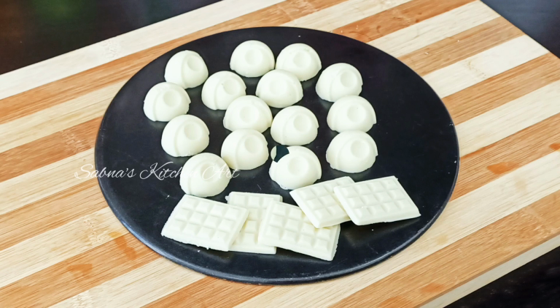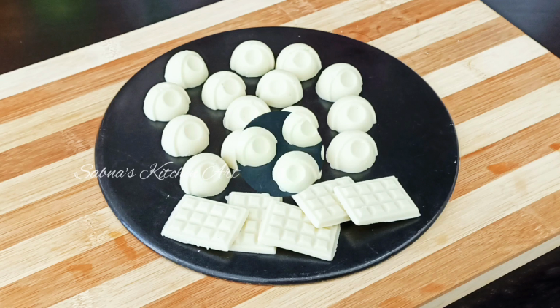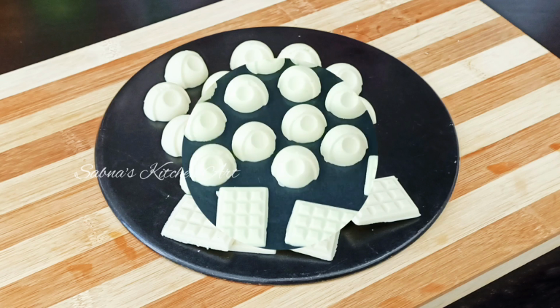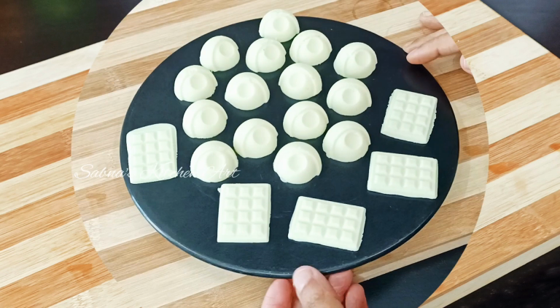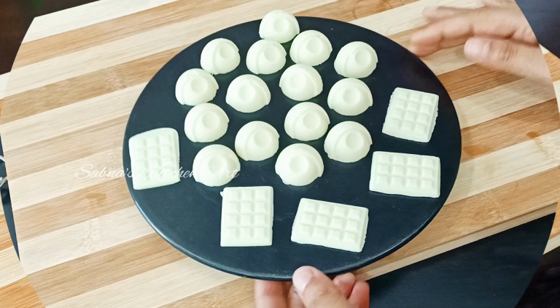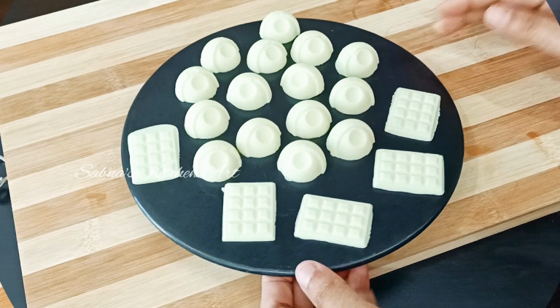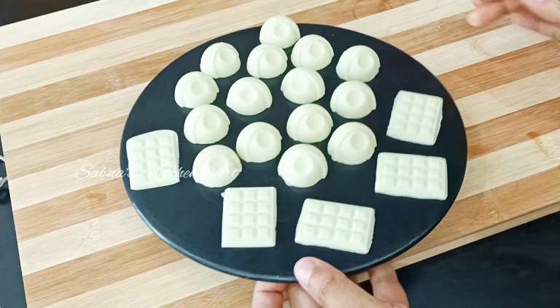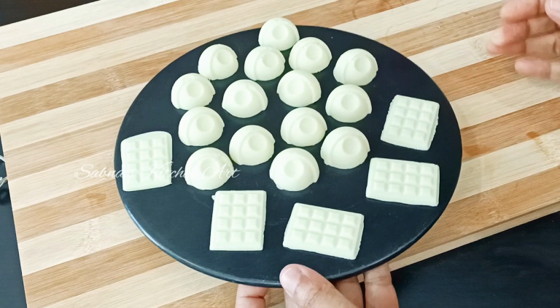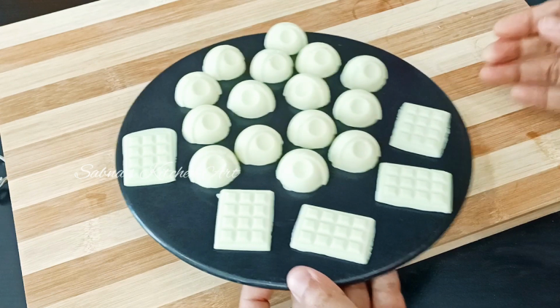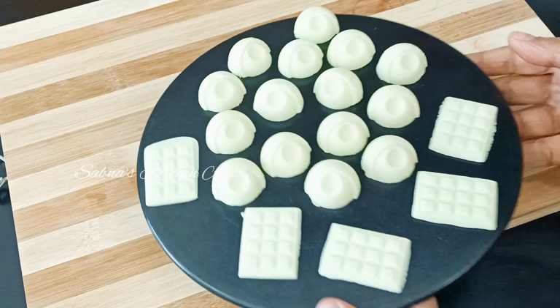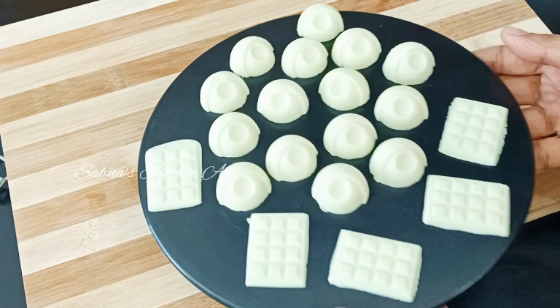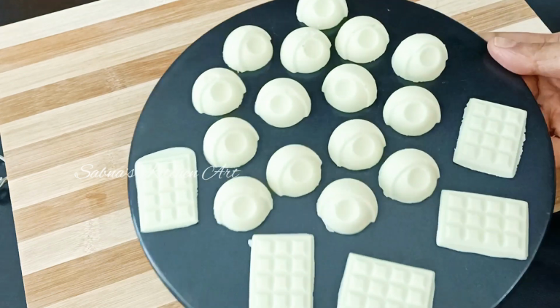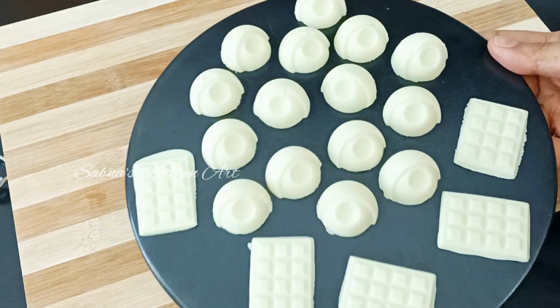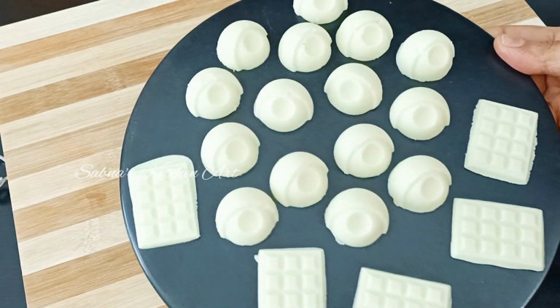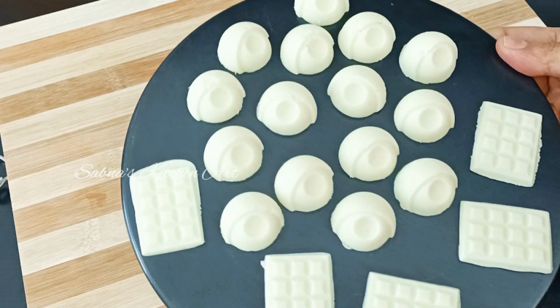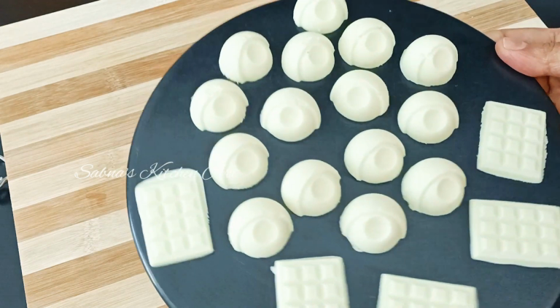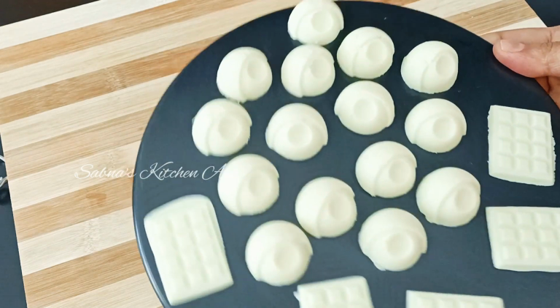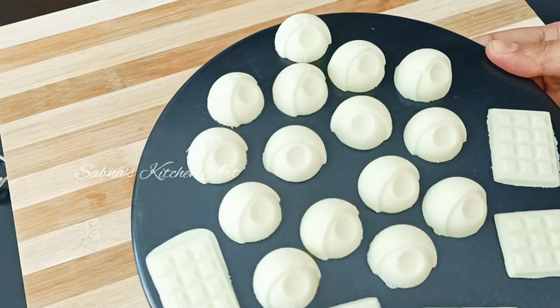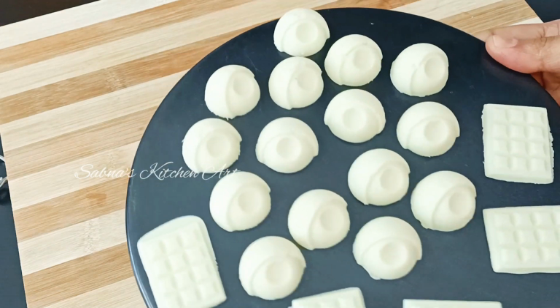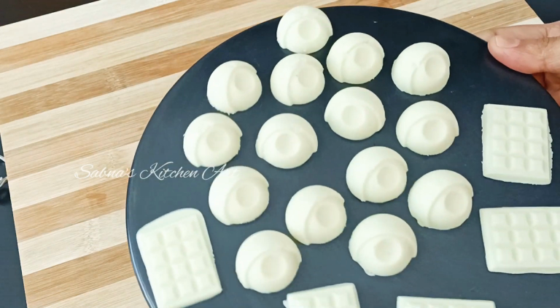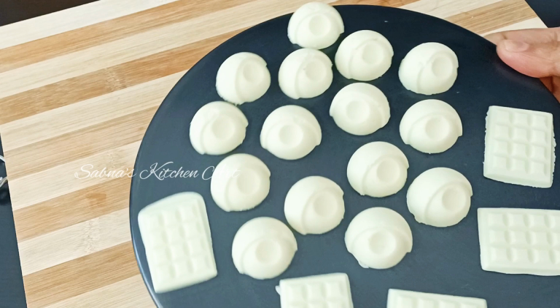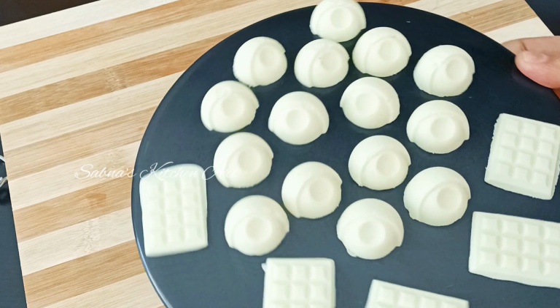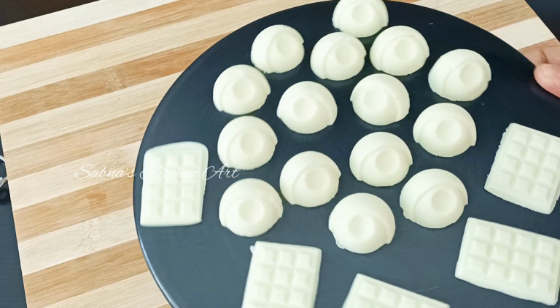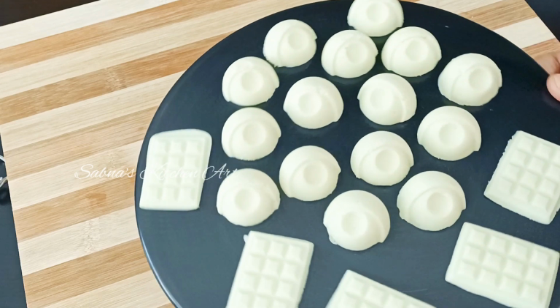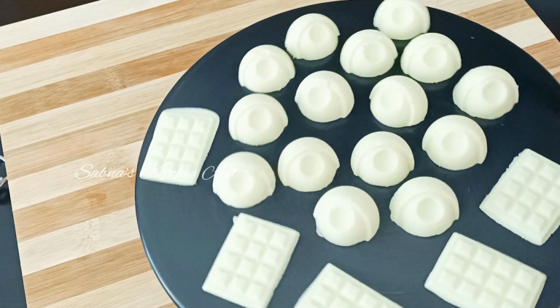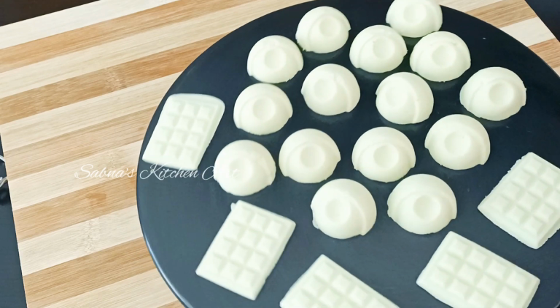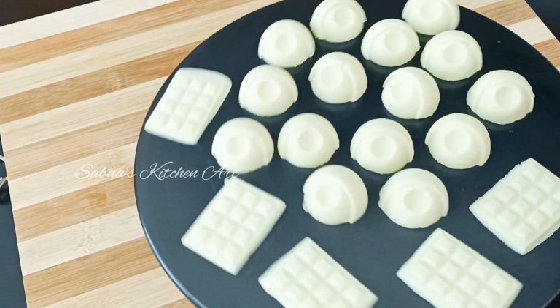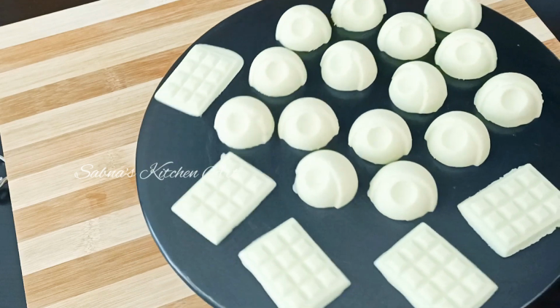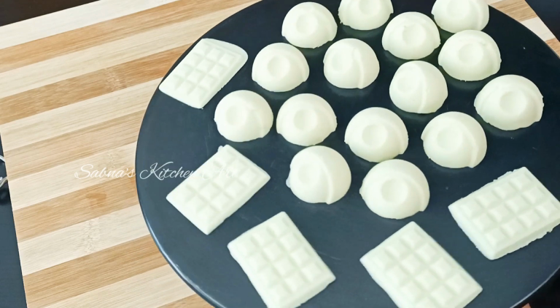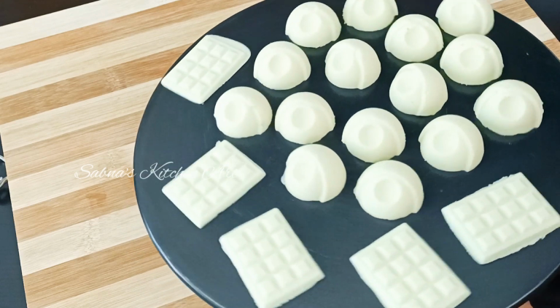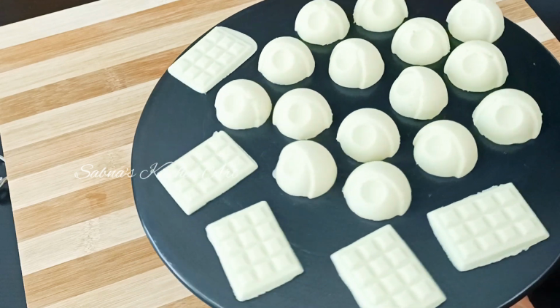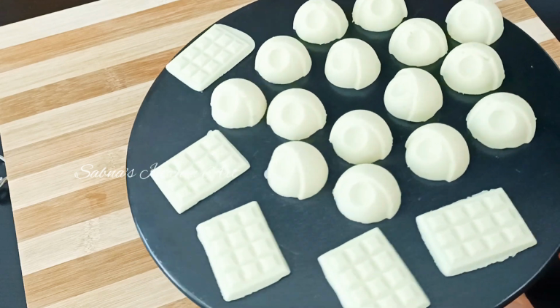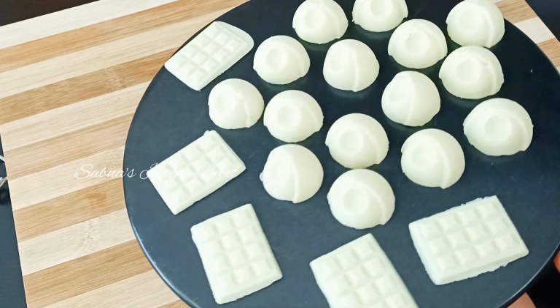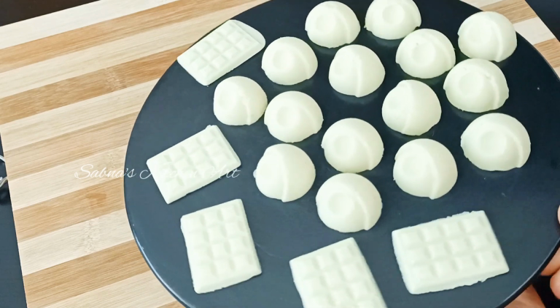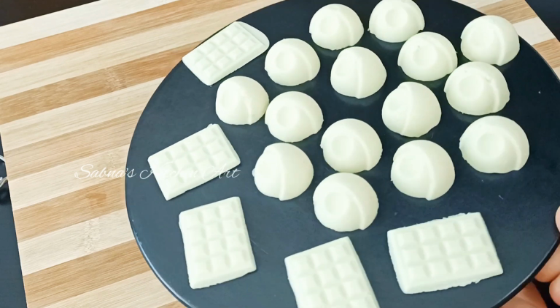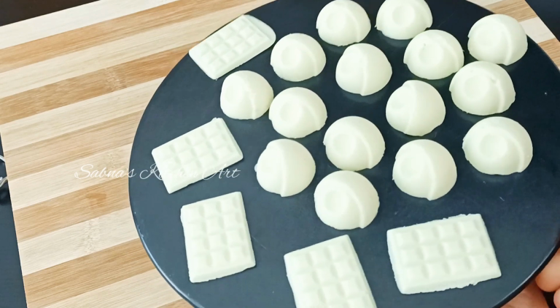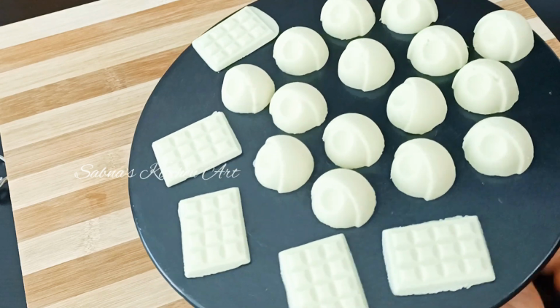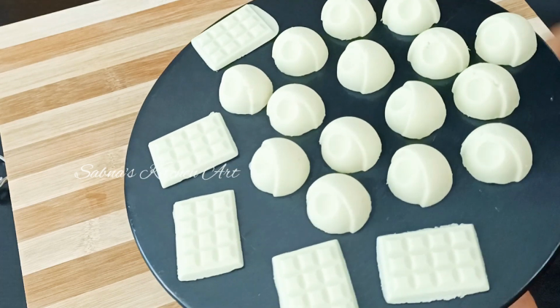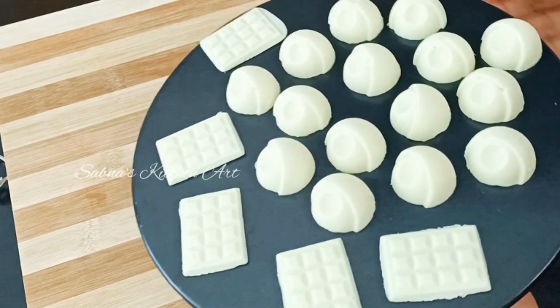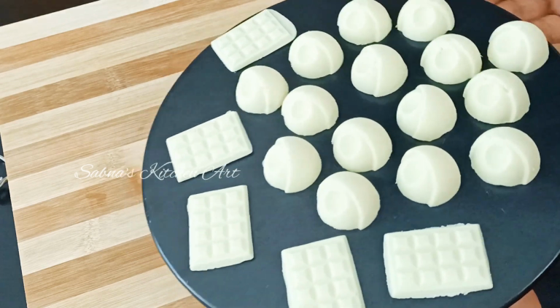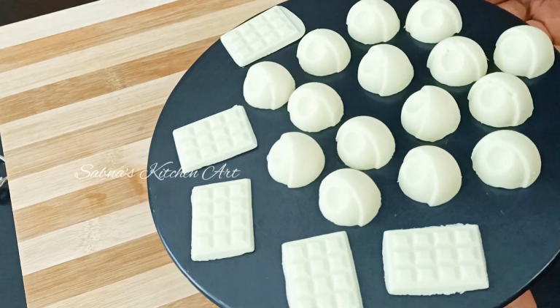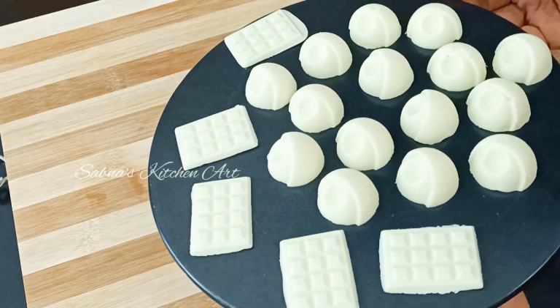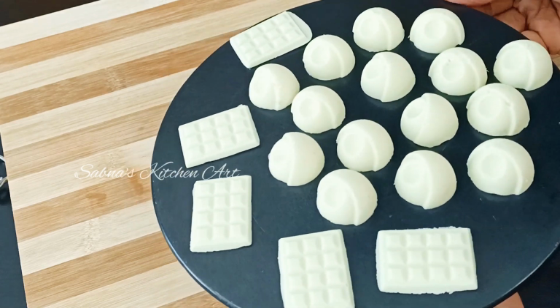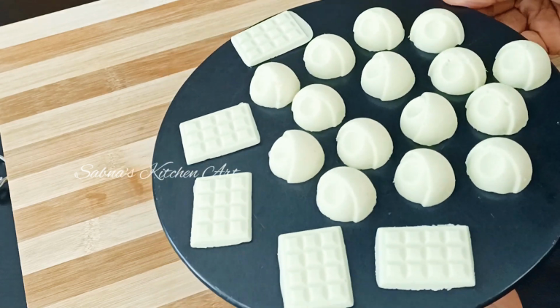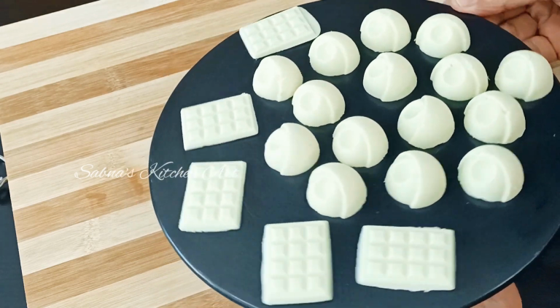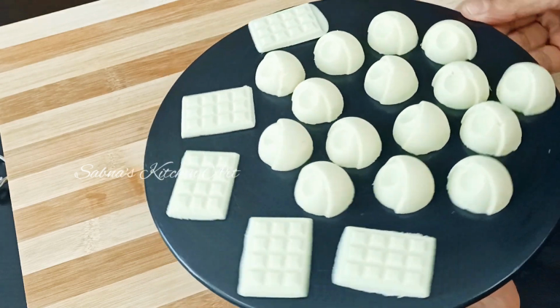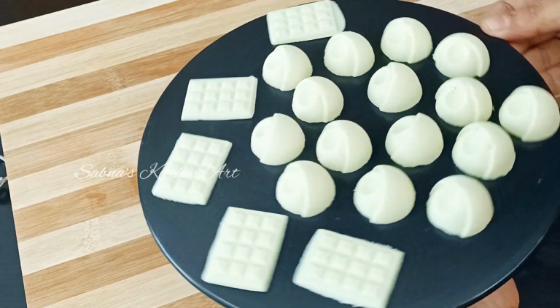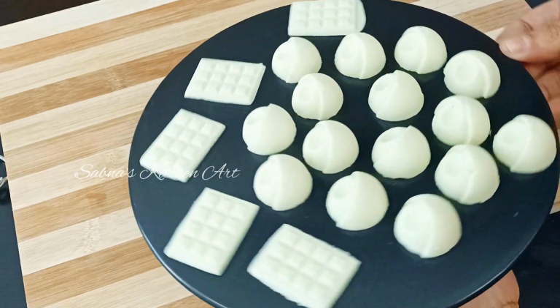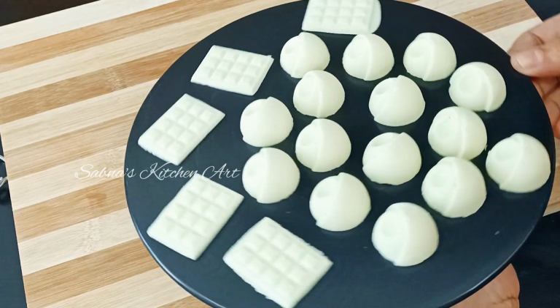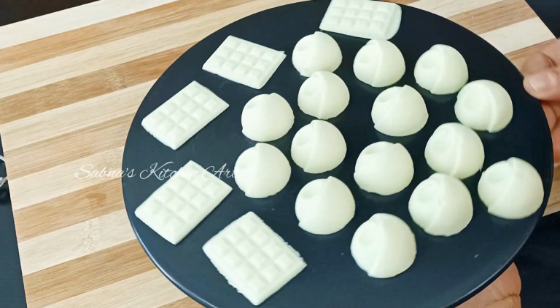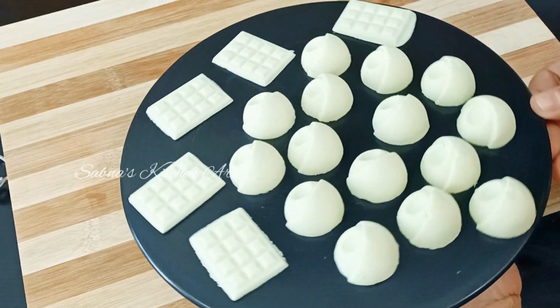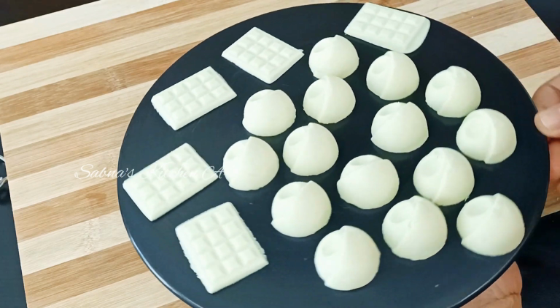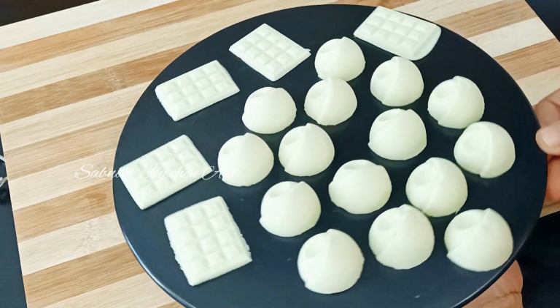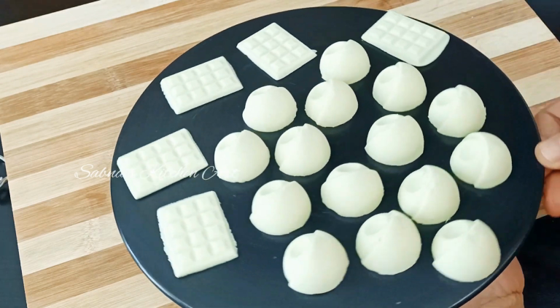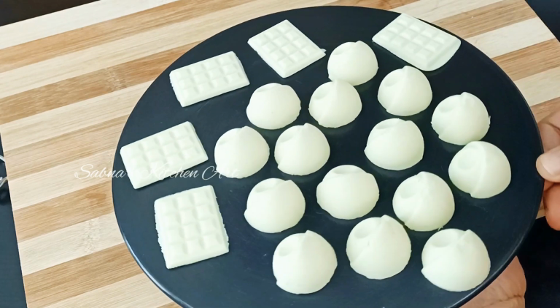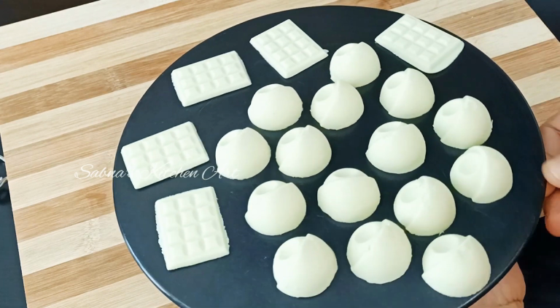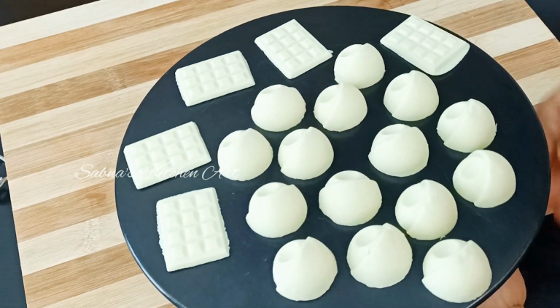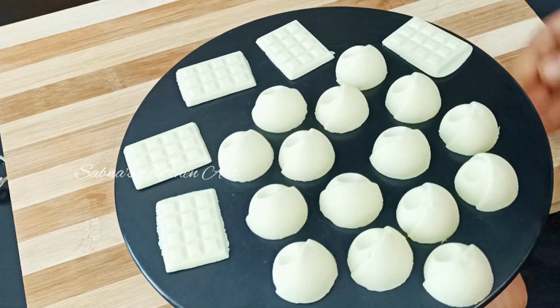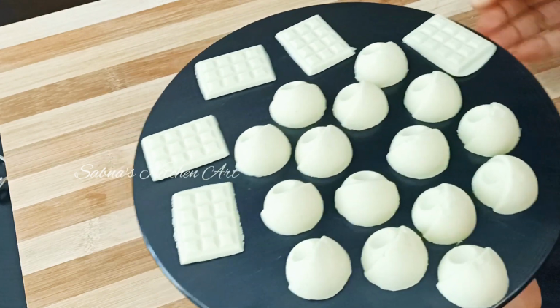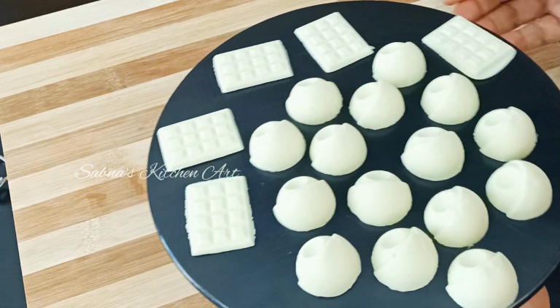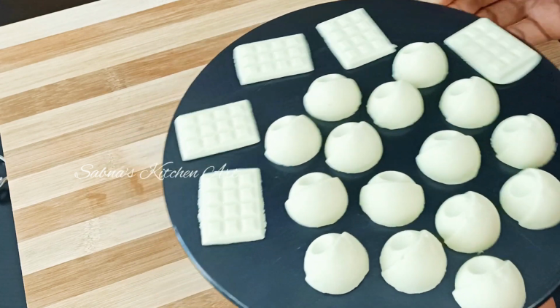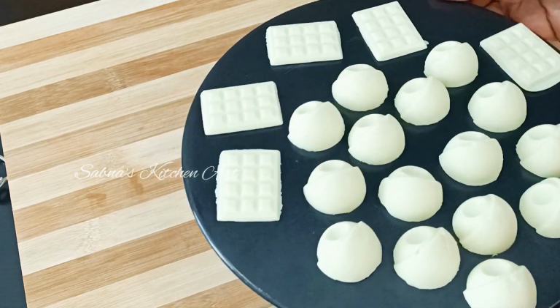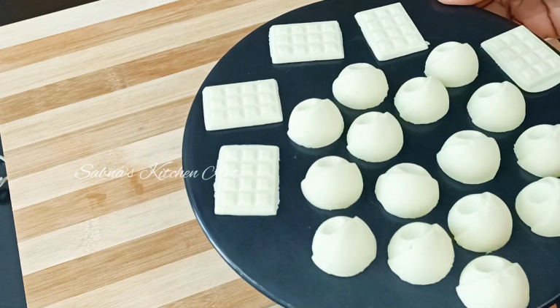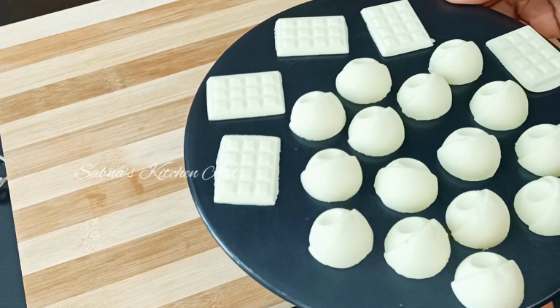Hello, Assalamualaikum and welcome to my channel. This recipe is a sweet homemade white chocolate.